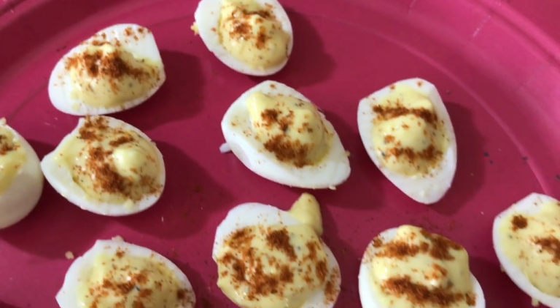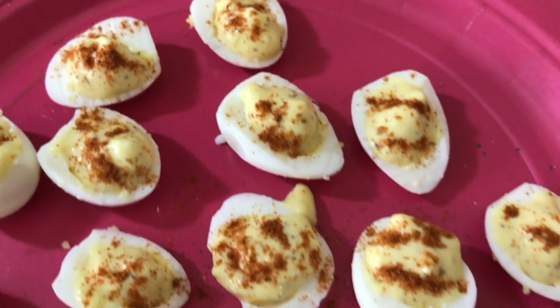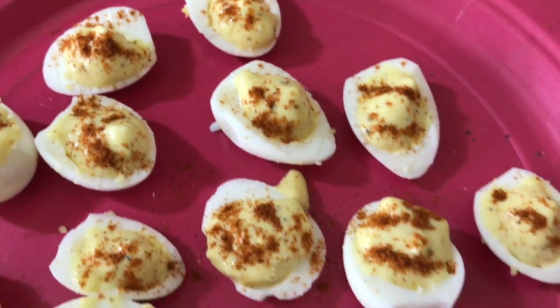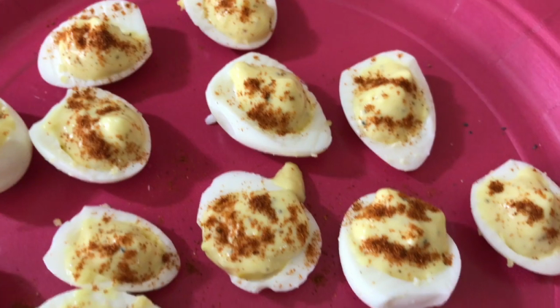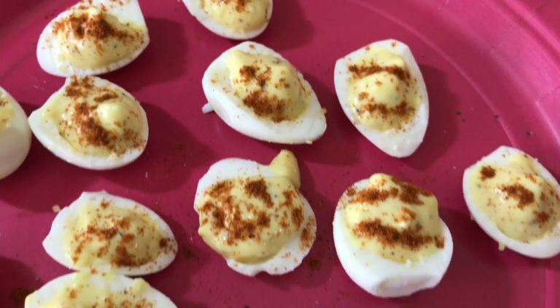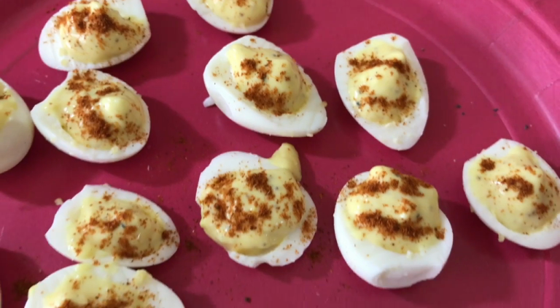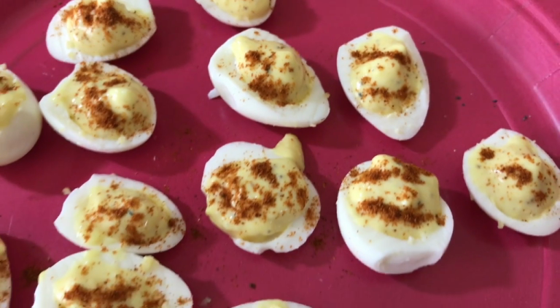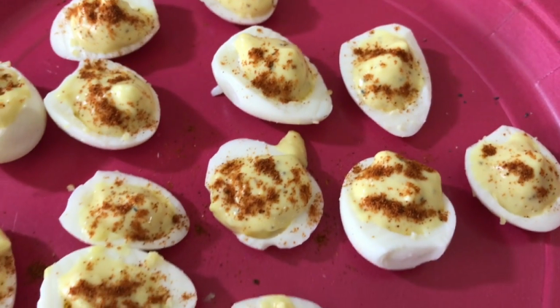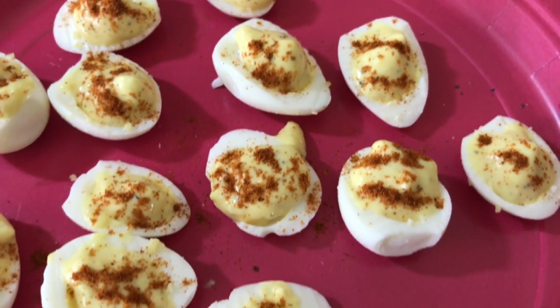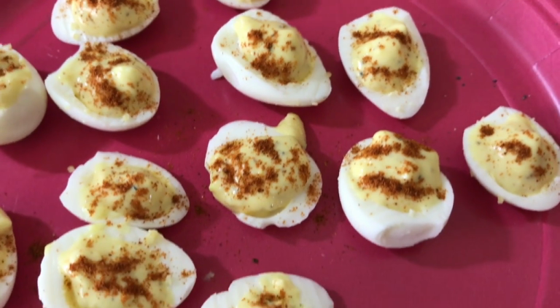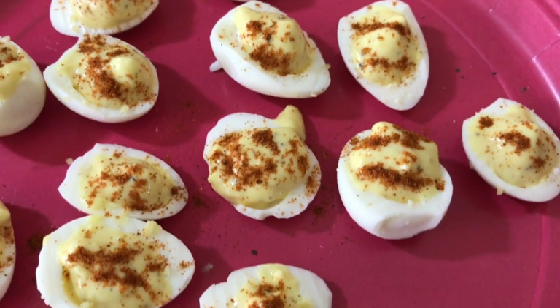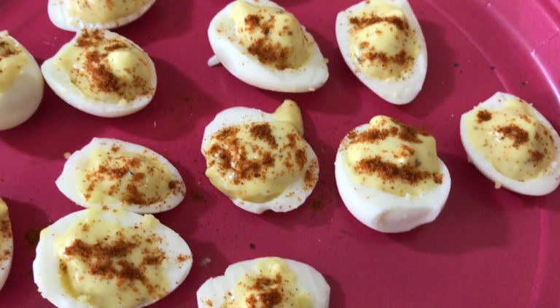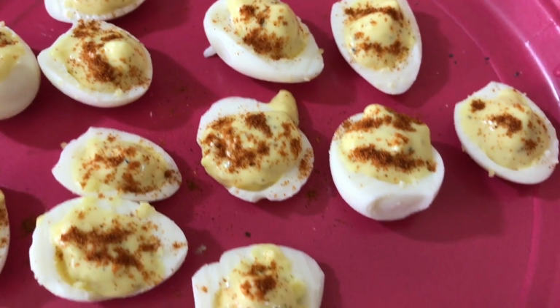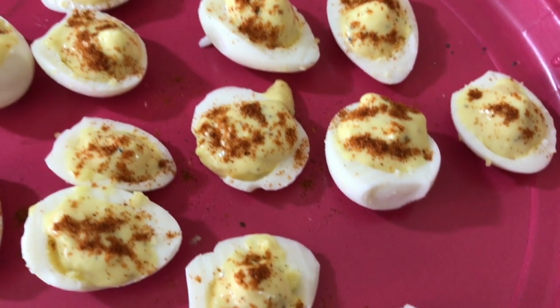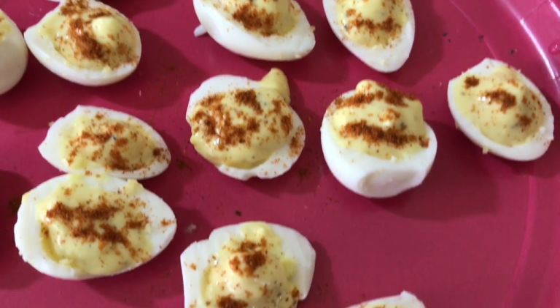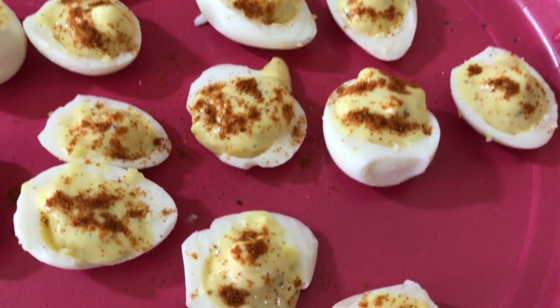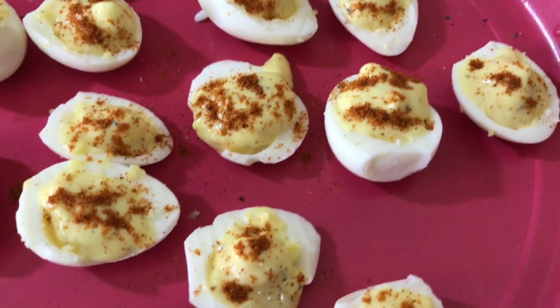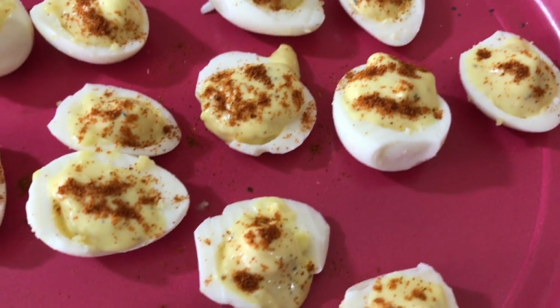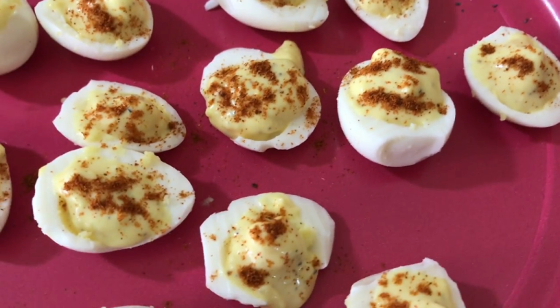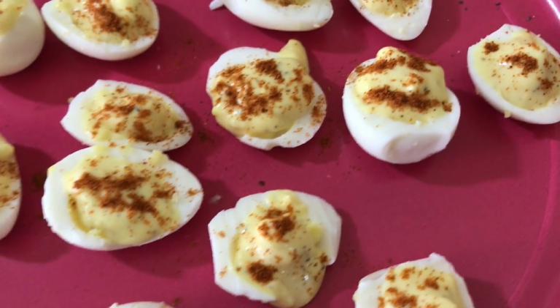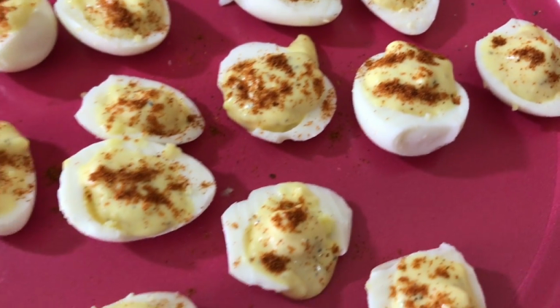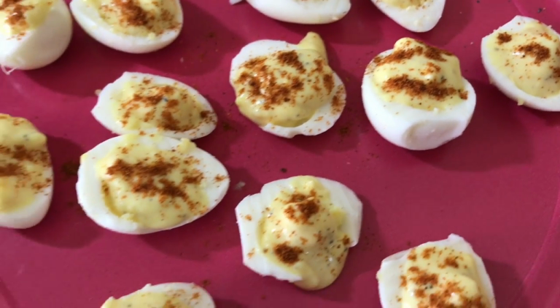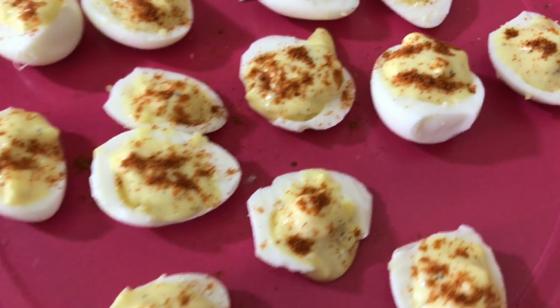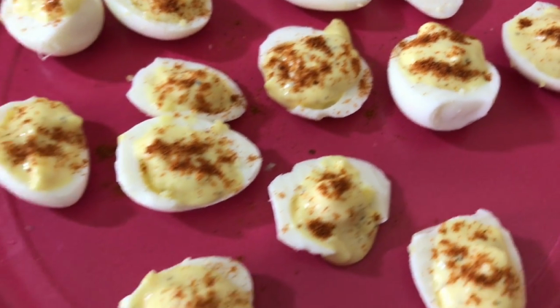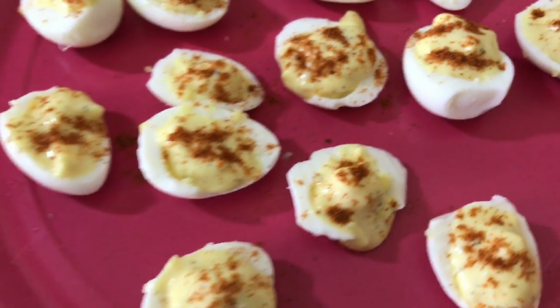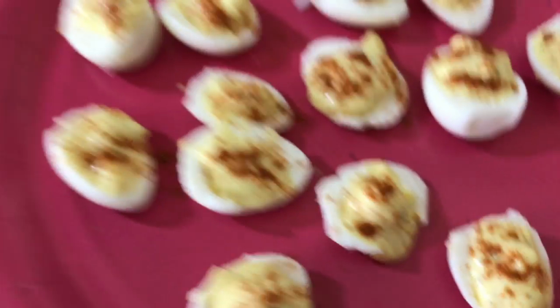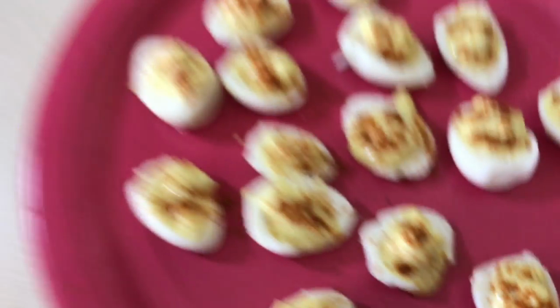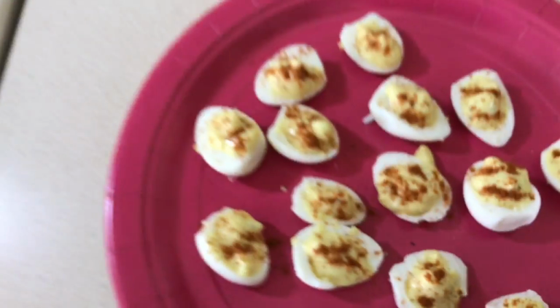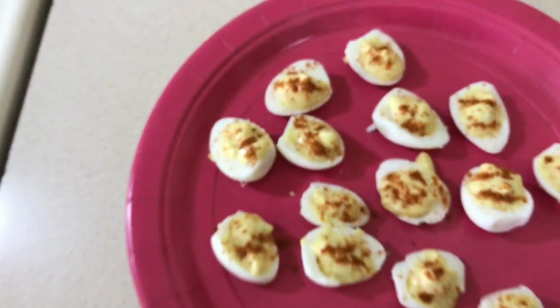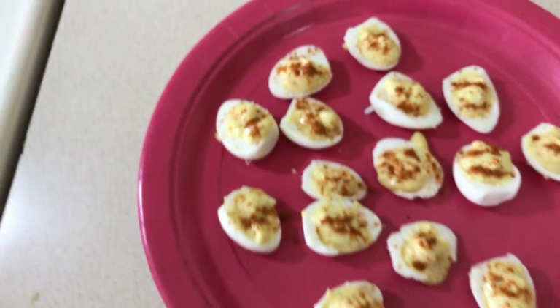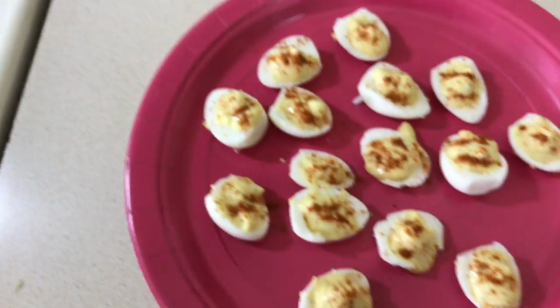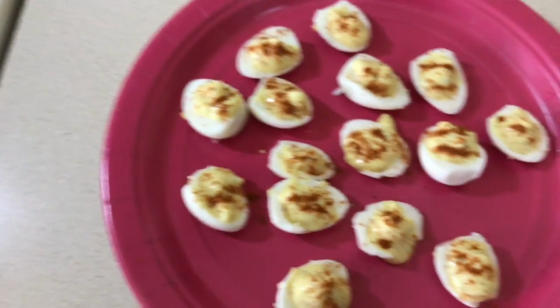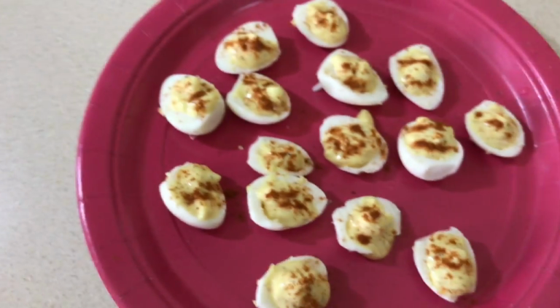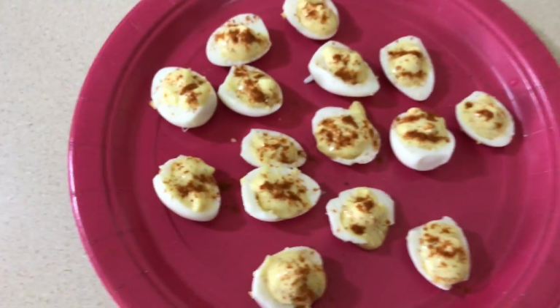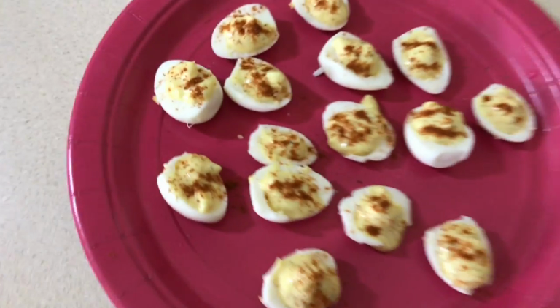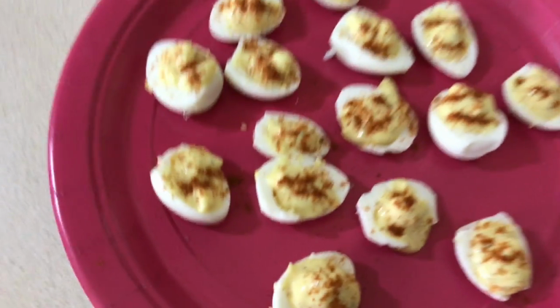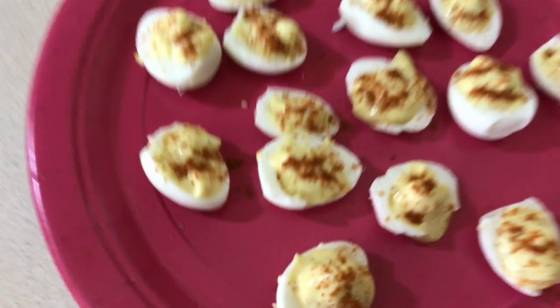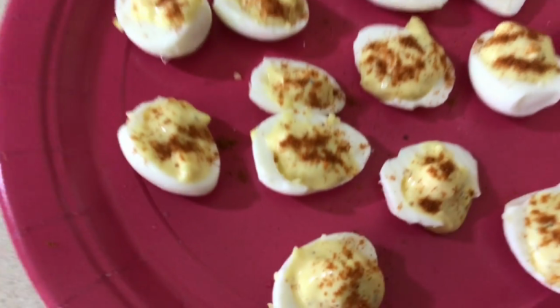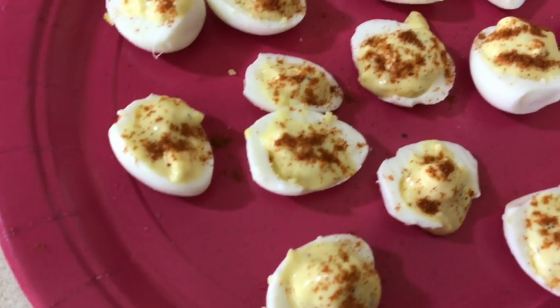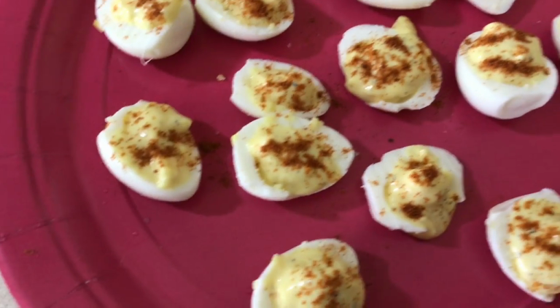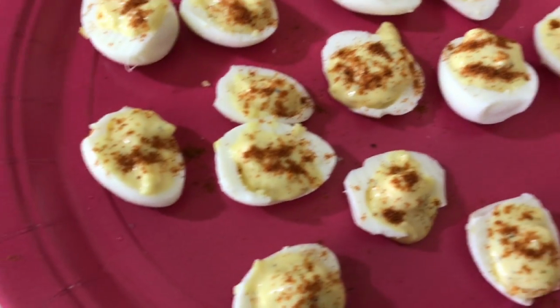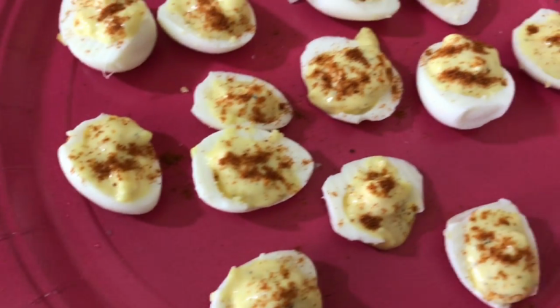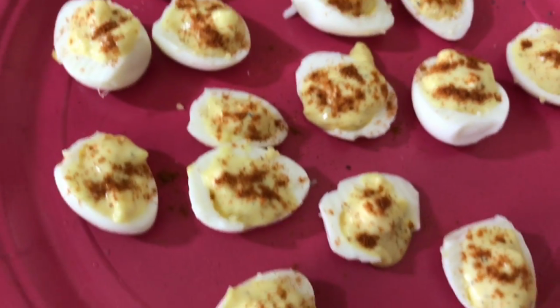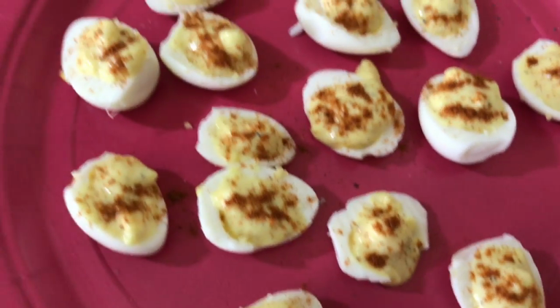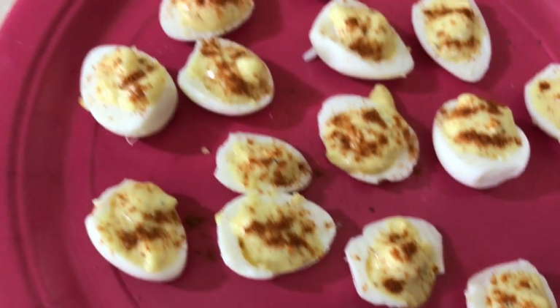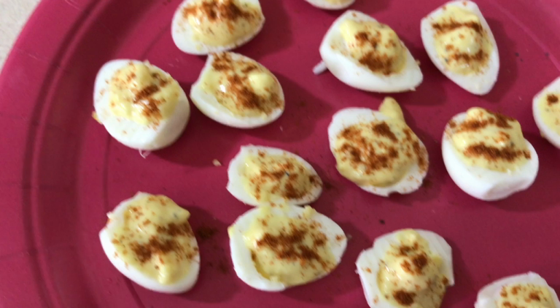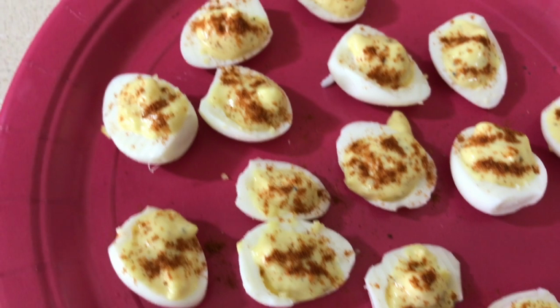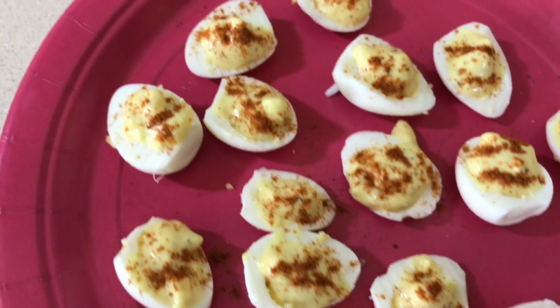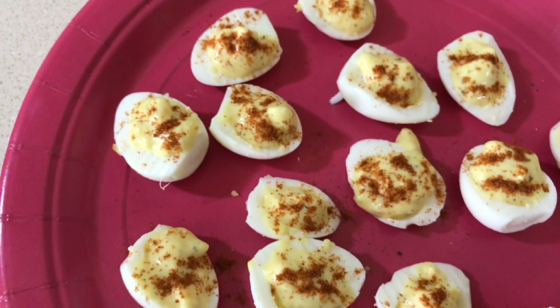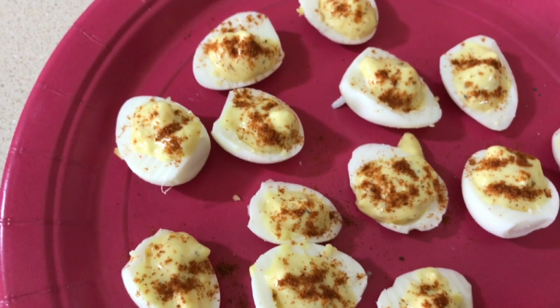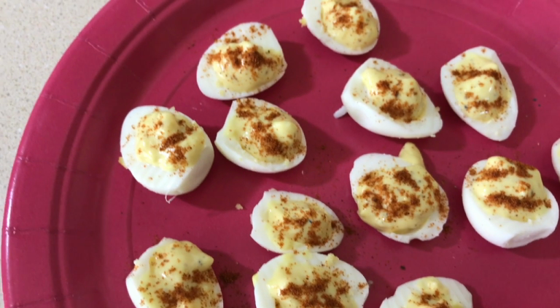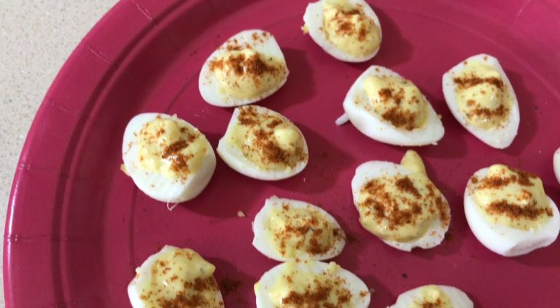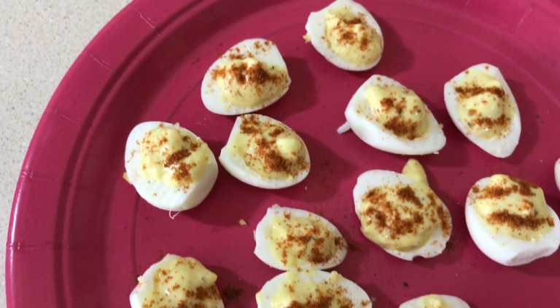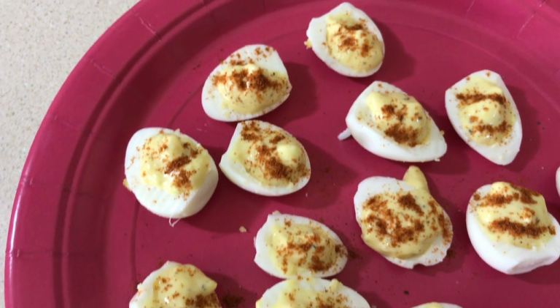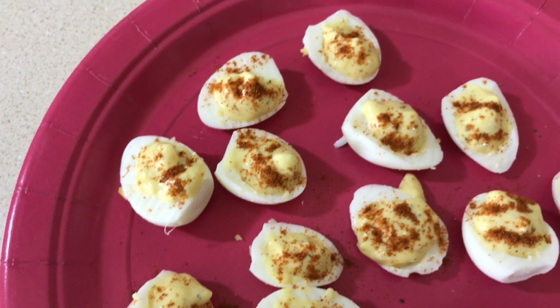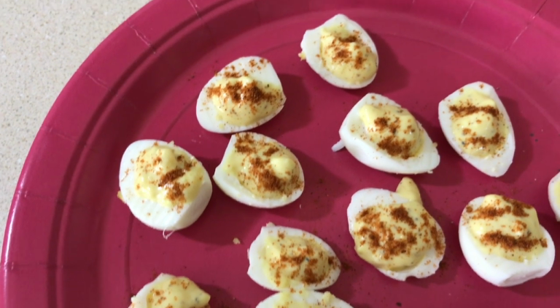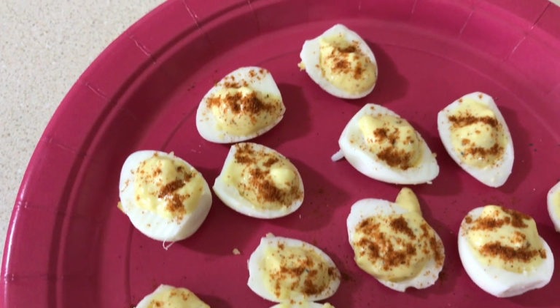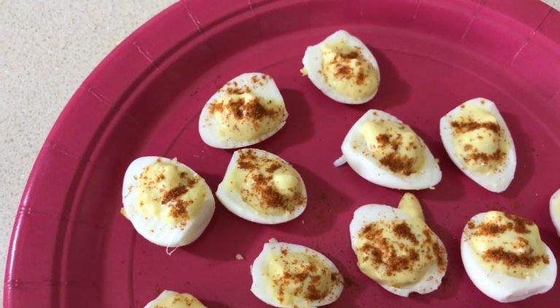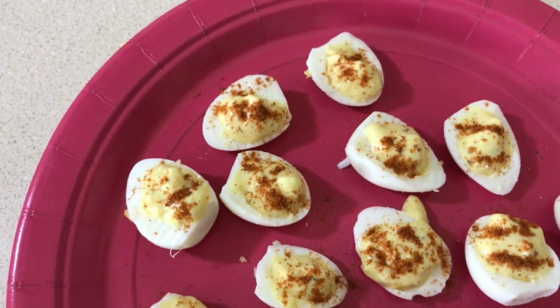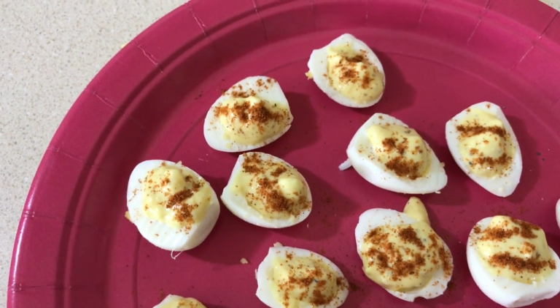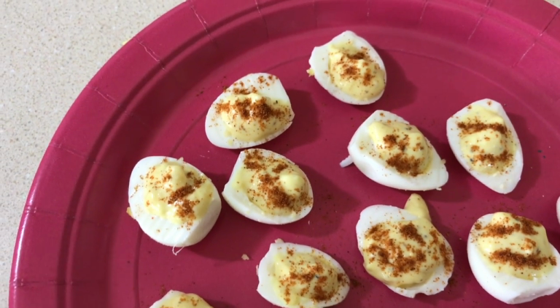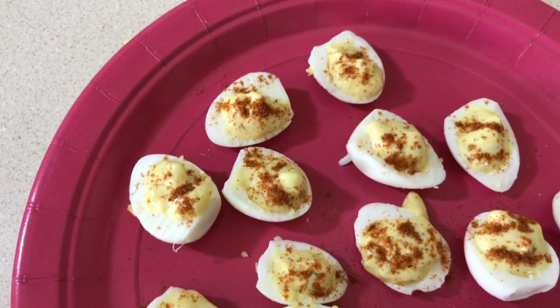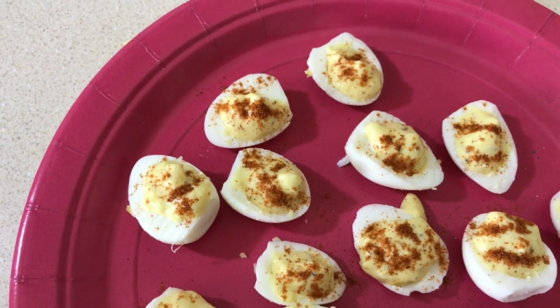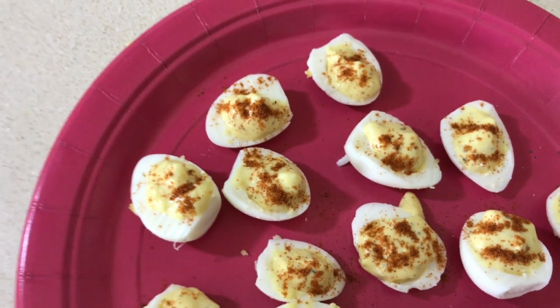These are from my aunt Tina. I have a new appreciation for when she brings these to family get-togethers, because oh my god, so much work for such little things. Mmm, I can't wait to eat them!